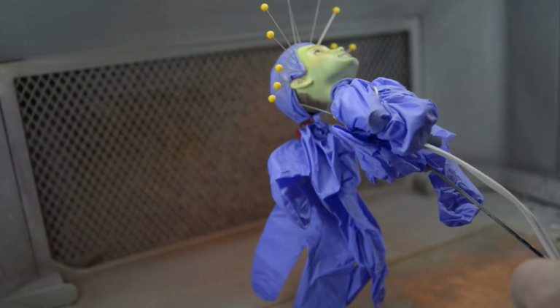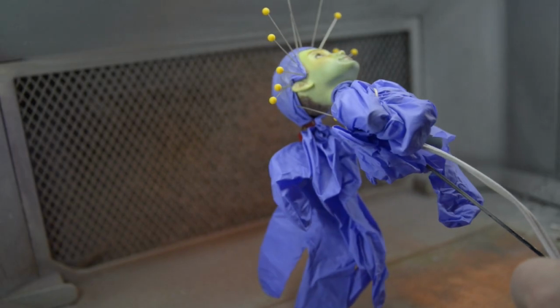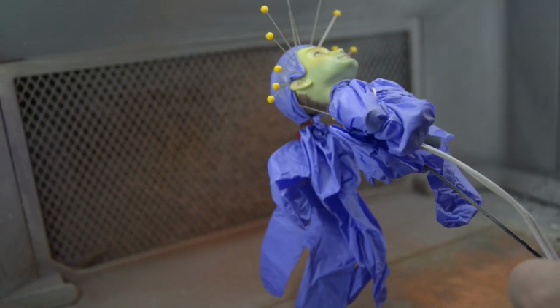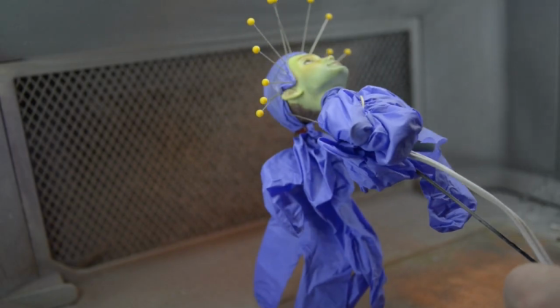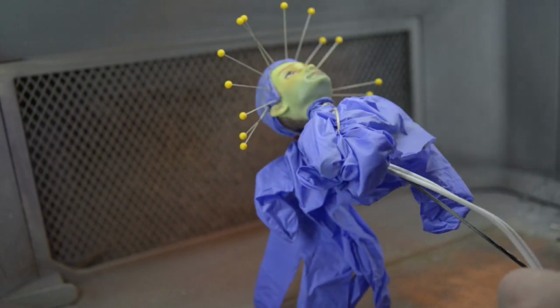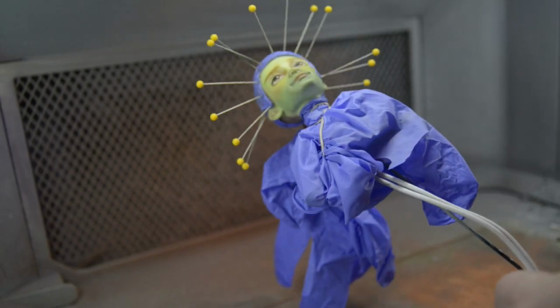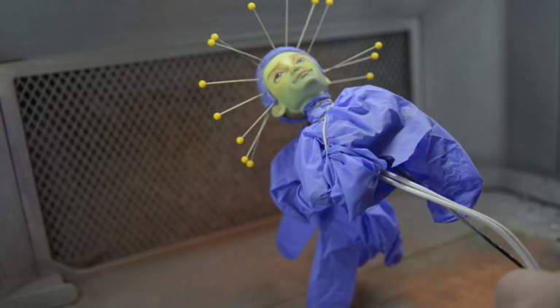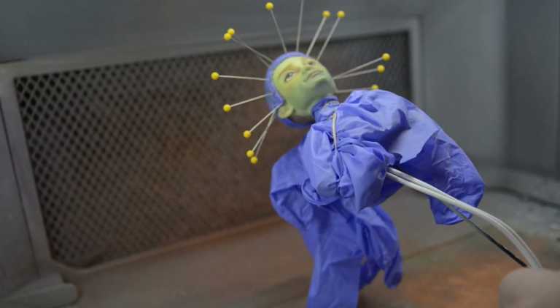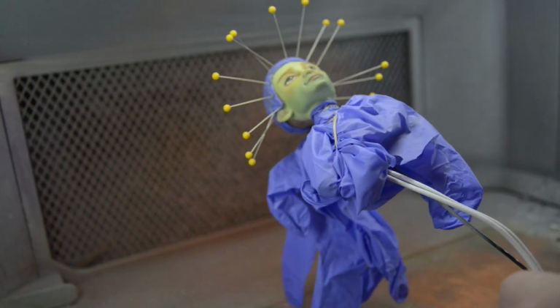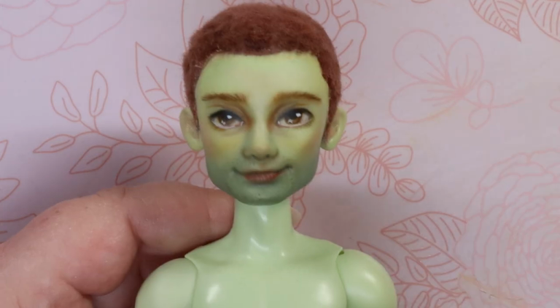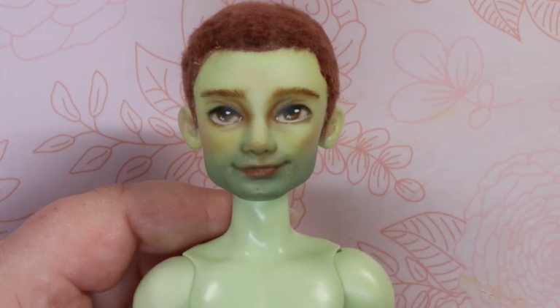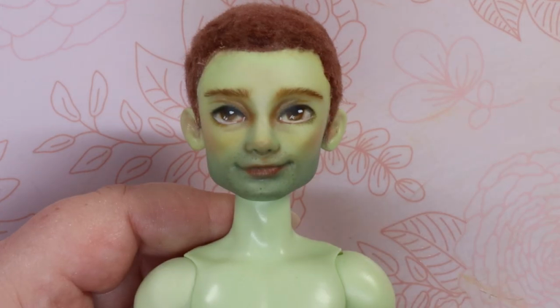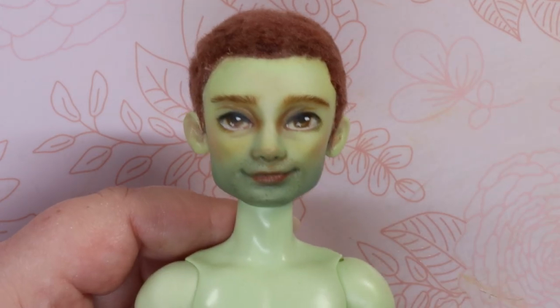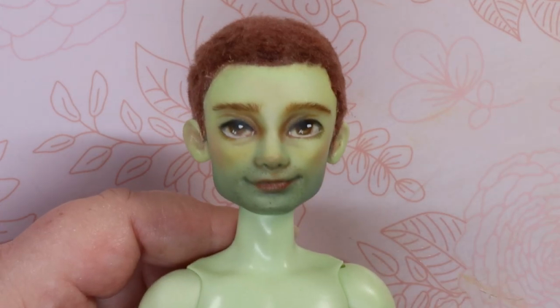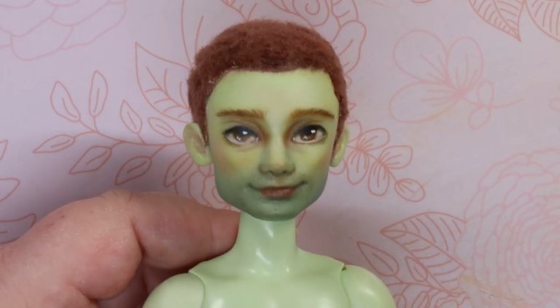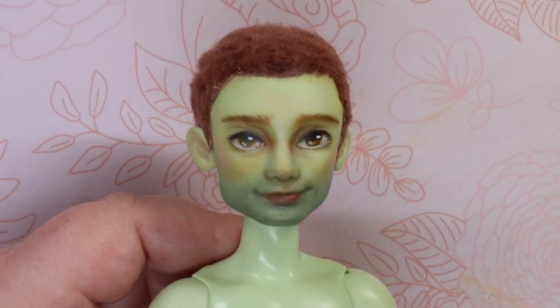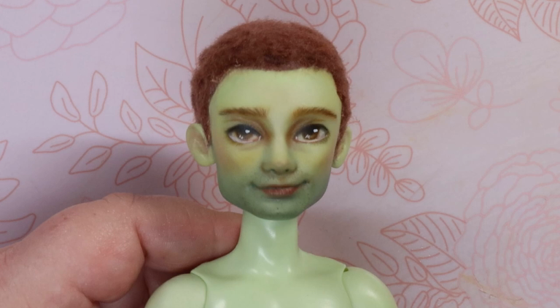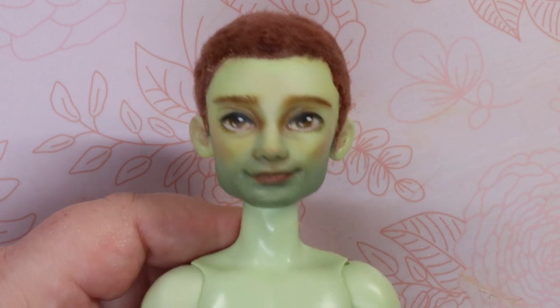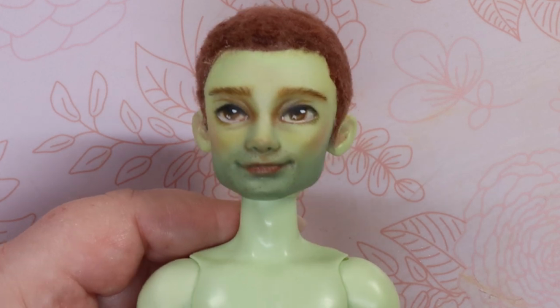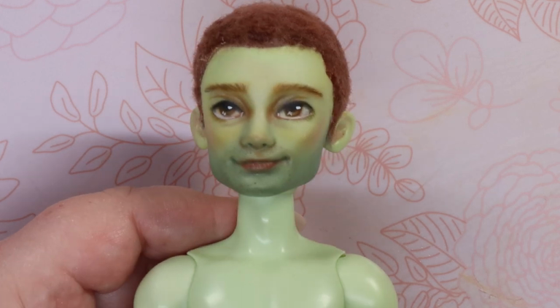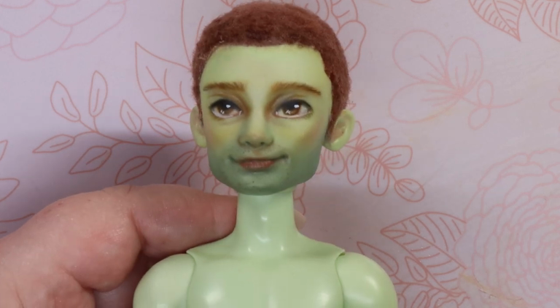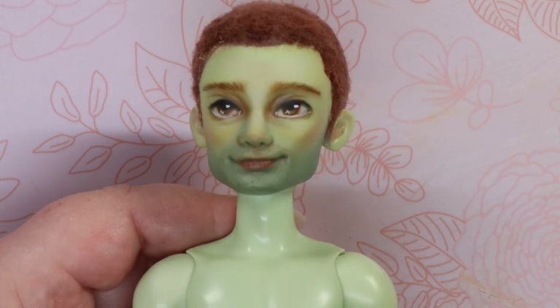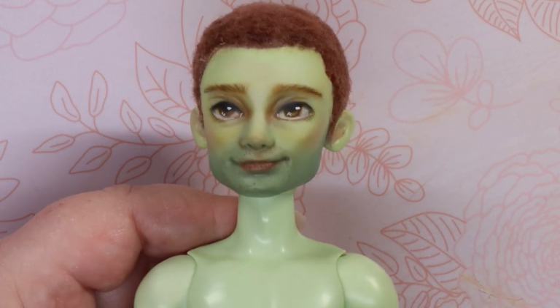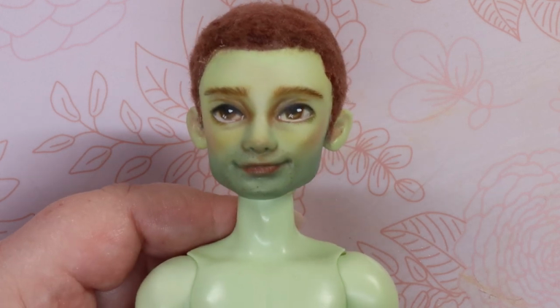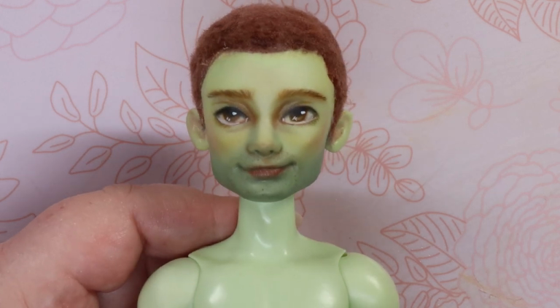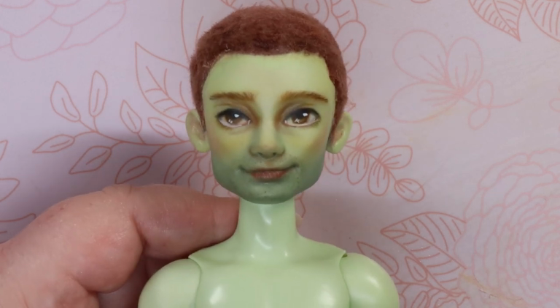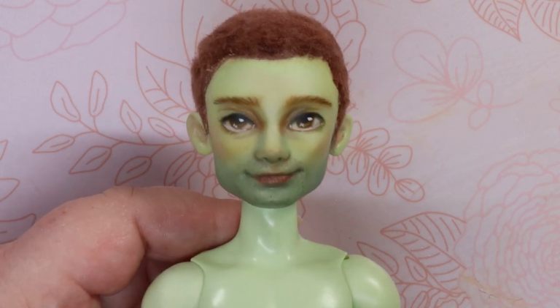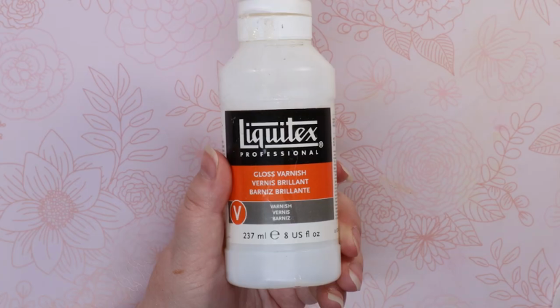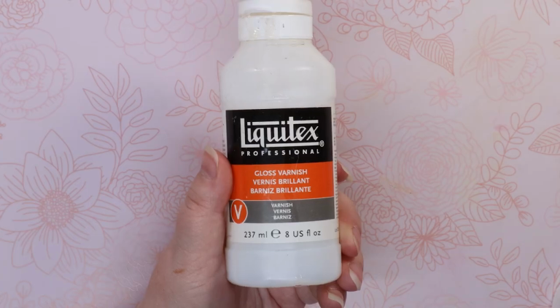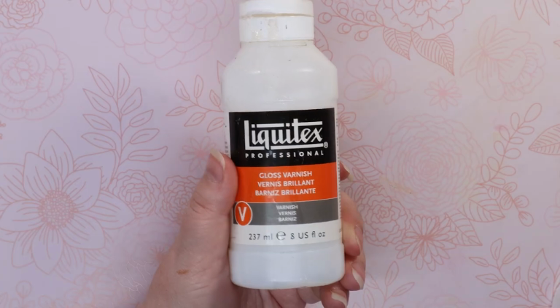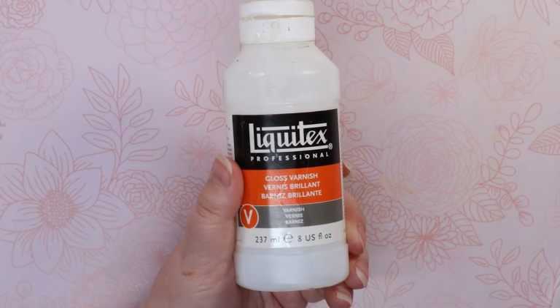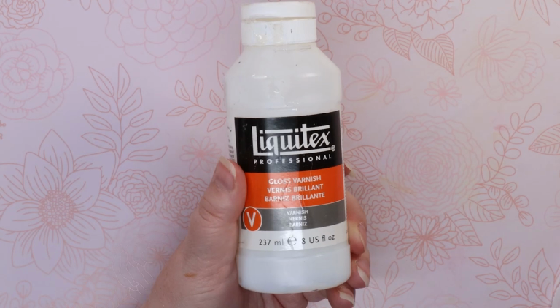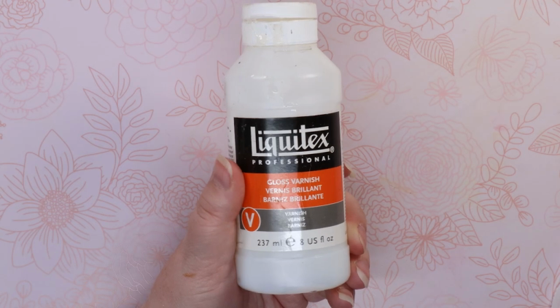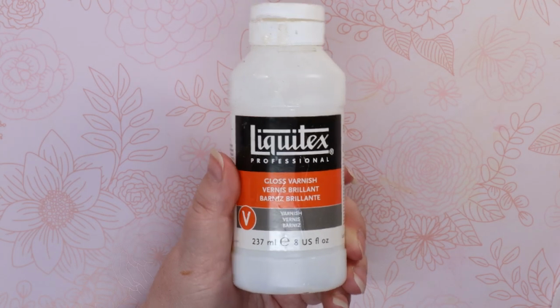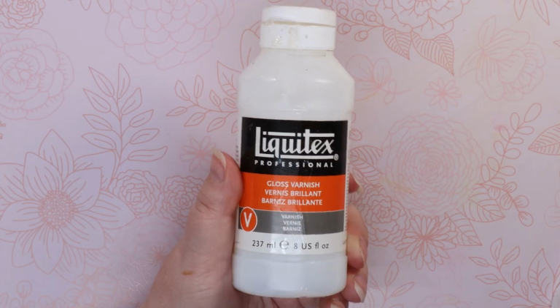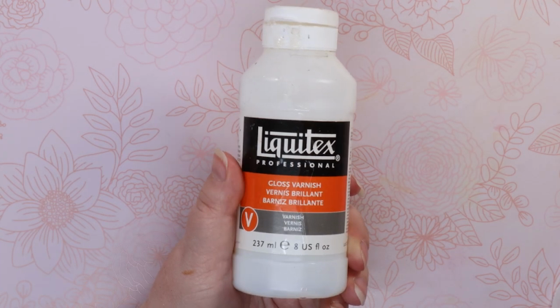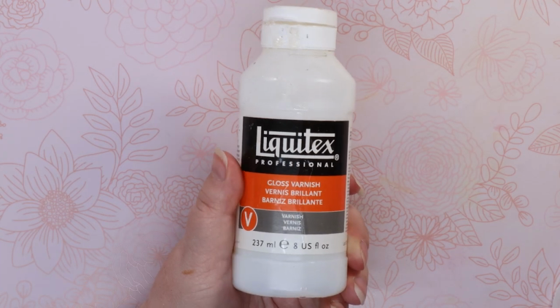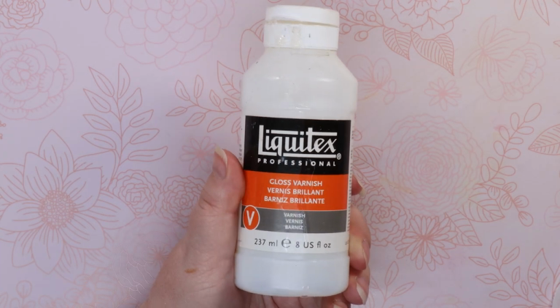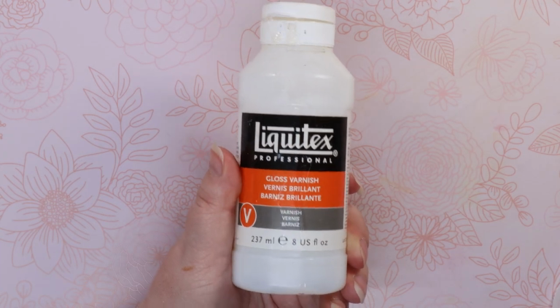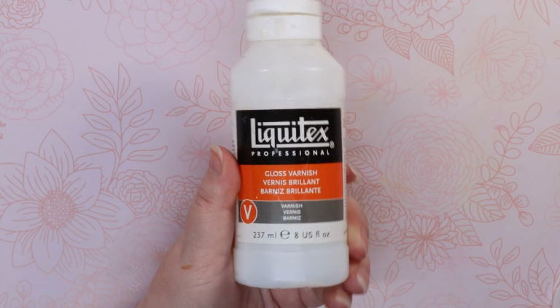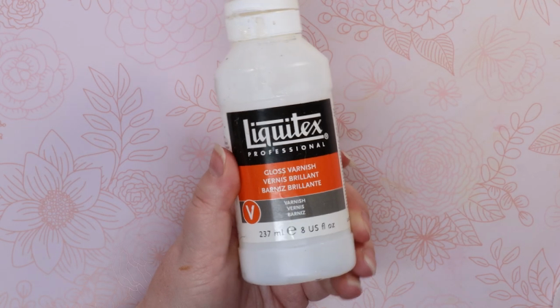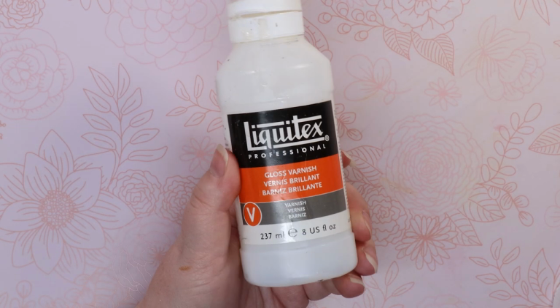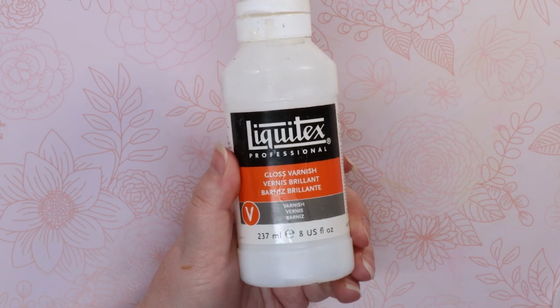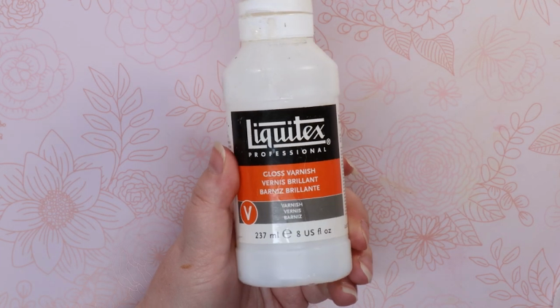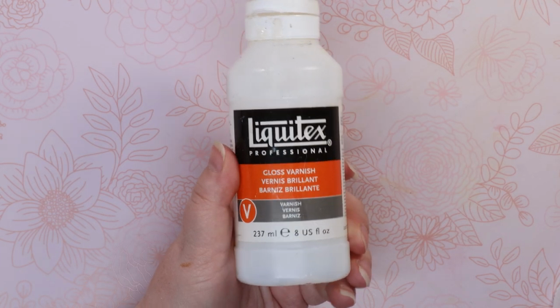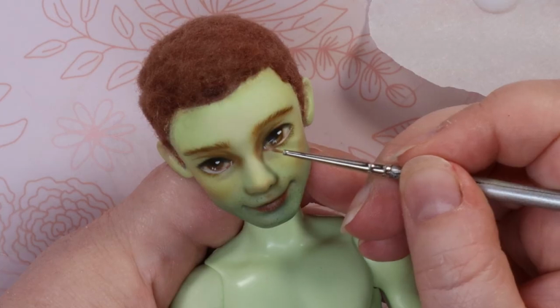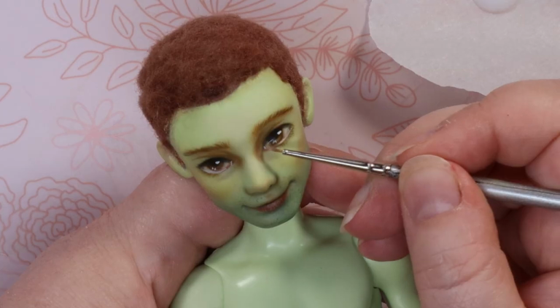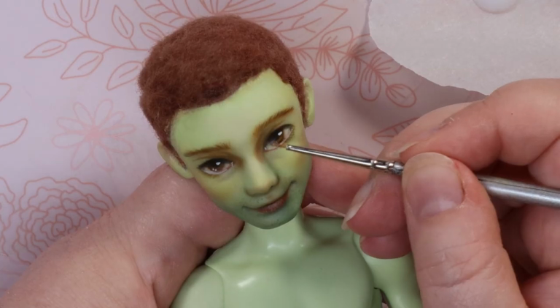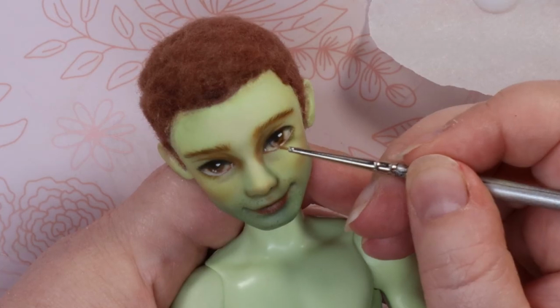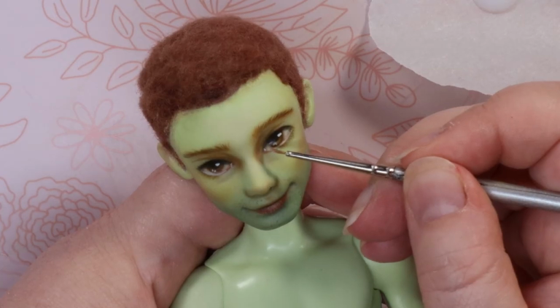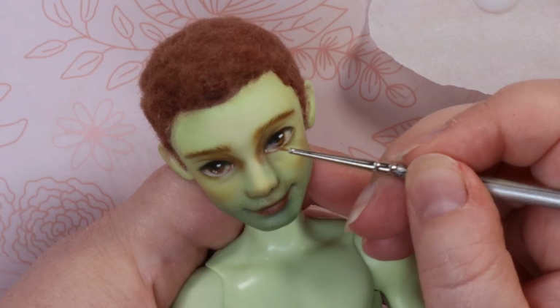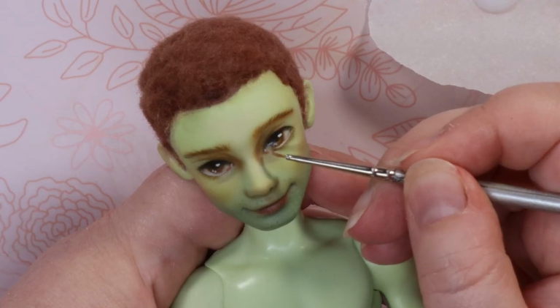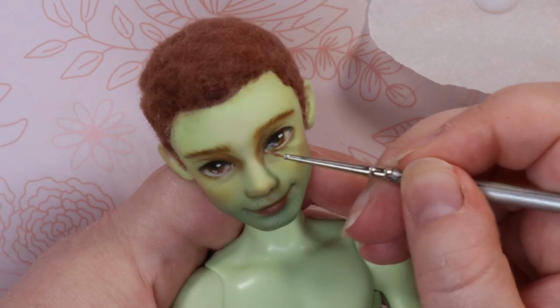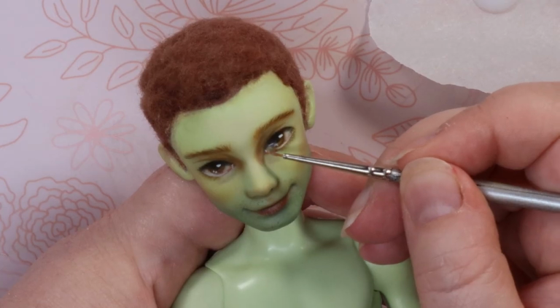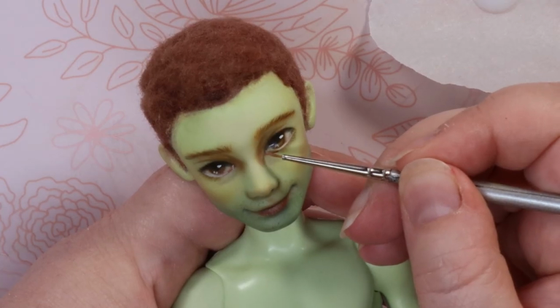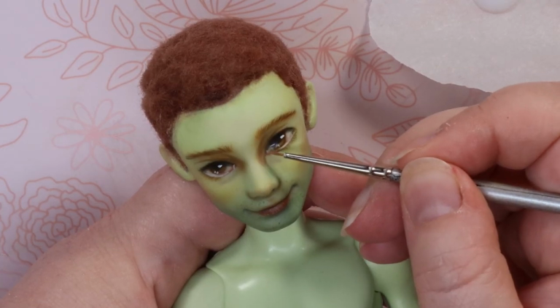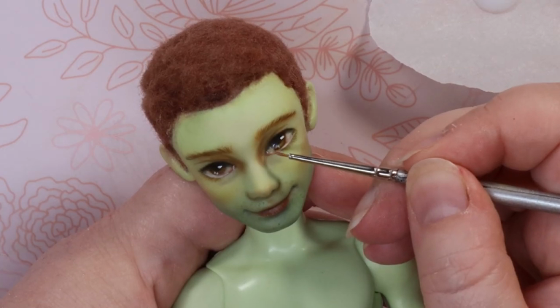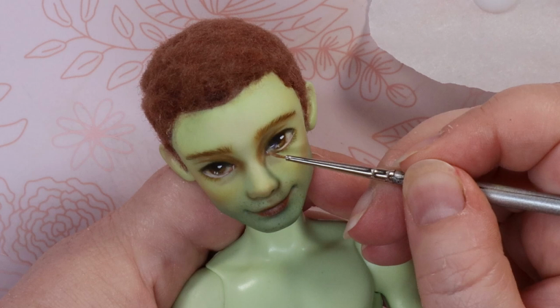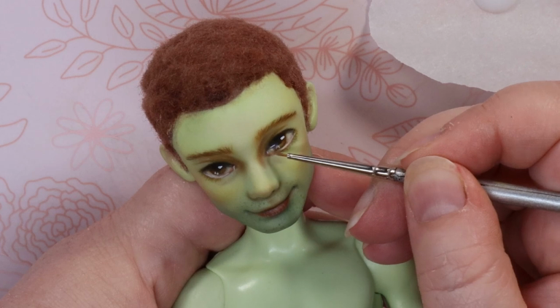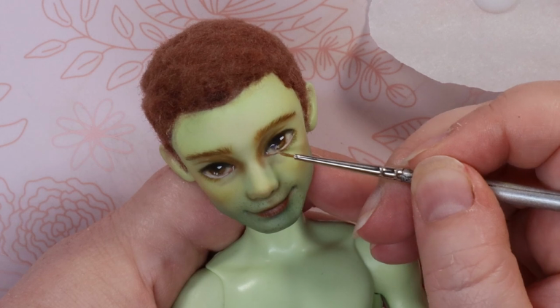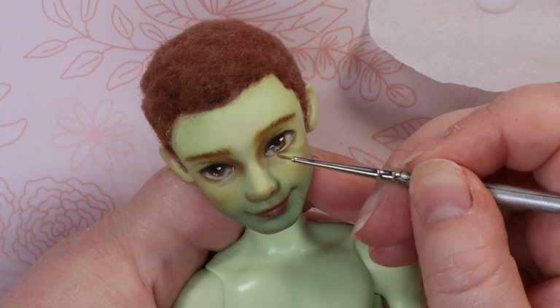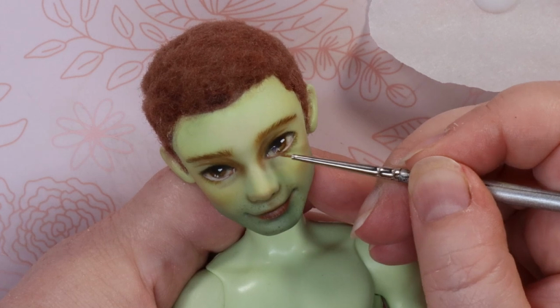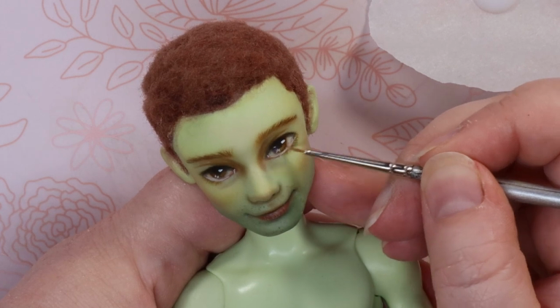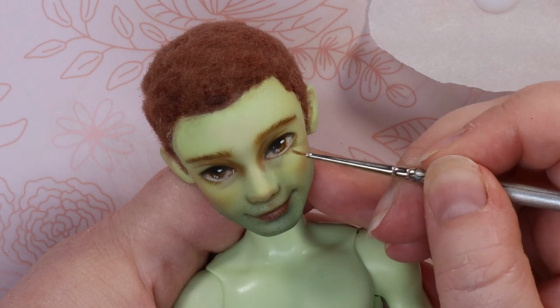To give his skin that dewy look, I first spray his face with Mr. Super Clear Semi Gloss, then follow it up with MSC Matte. I think he looks pretty handsome — what do you think? Finally, I add Liquitex Gloss Varnish to his eyes and lips.